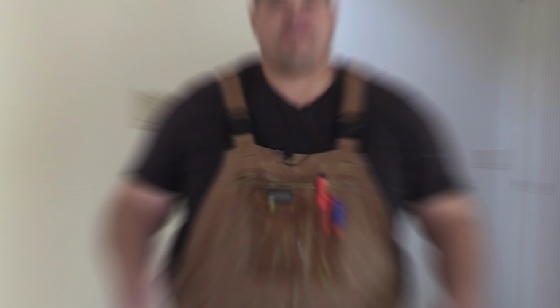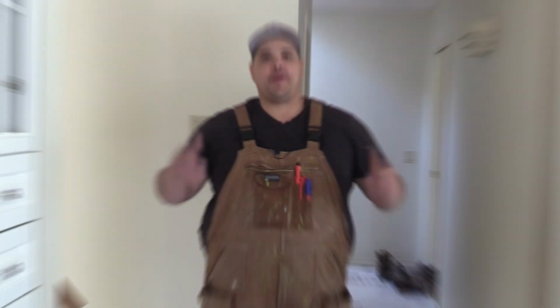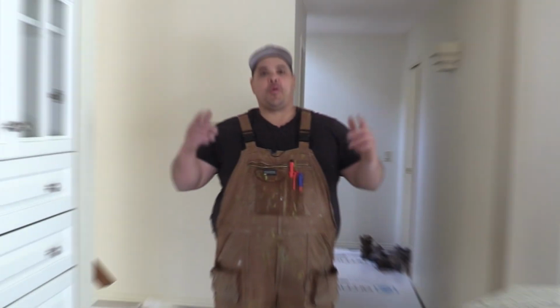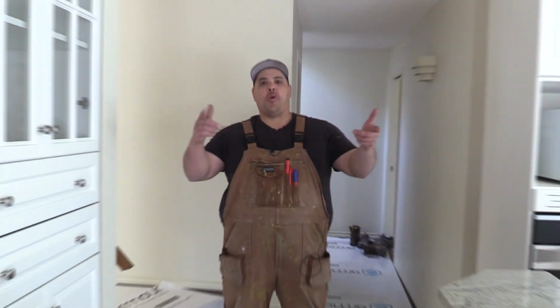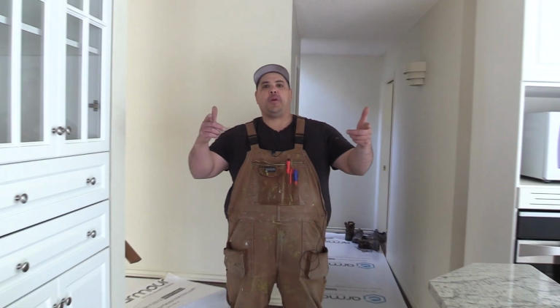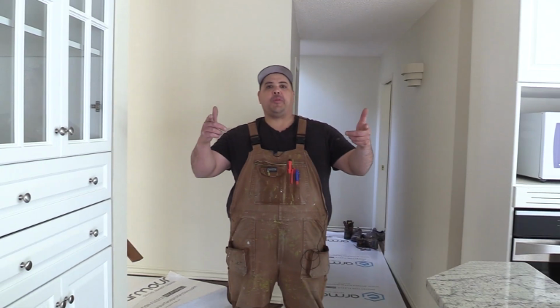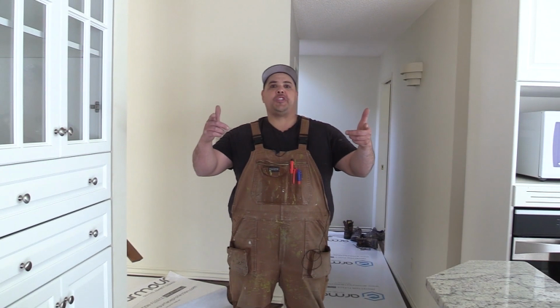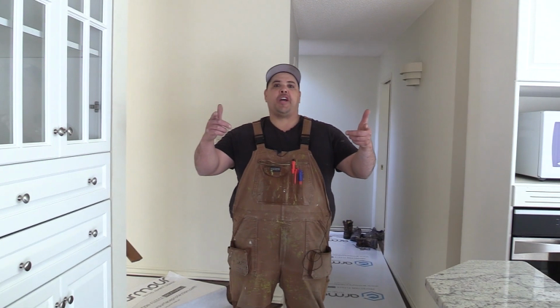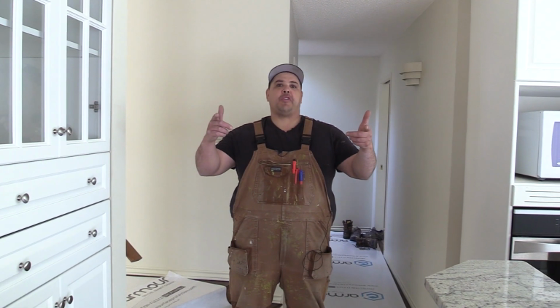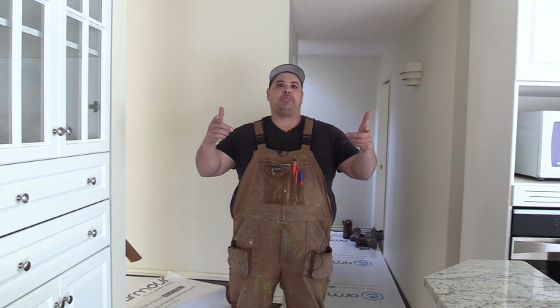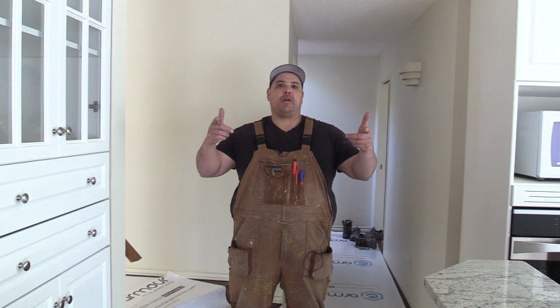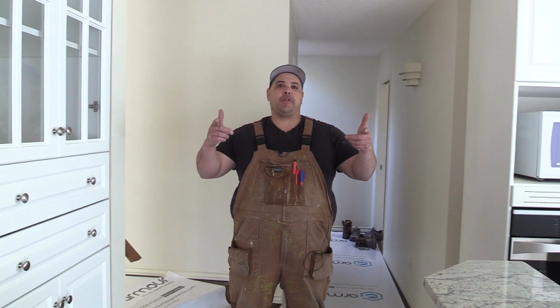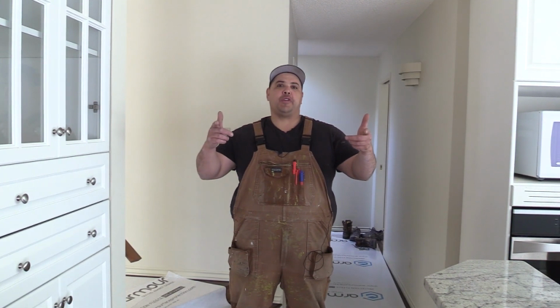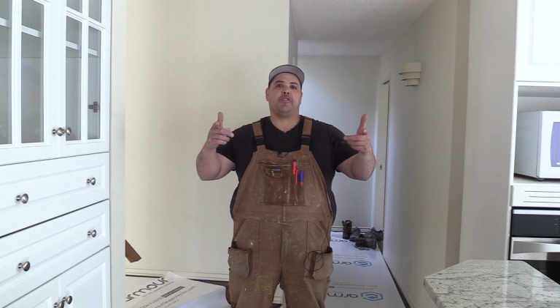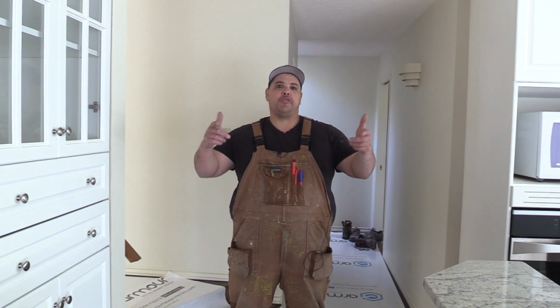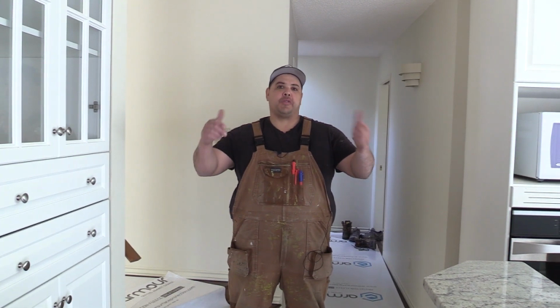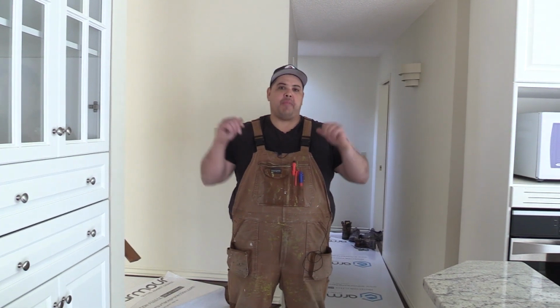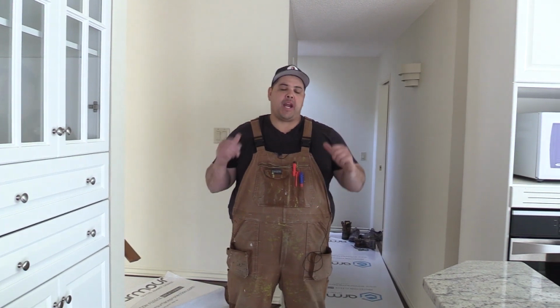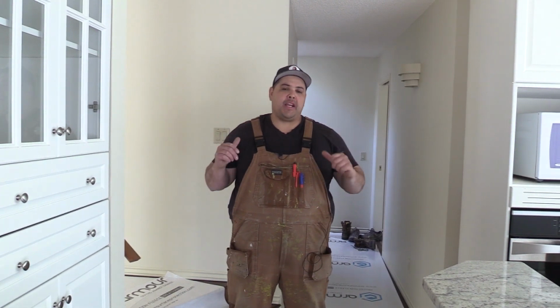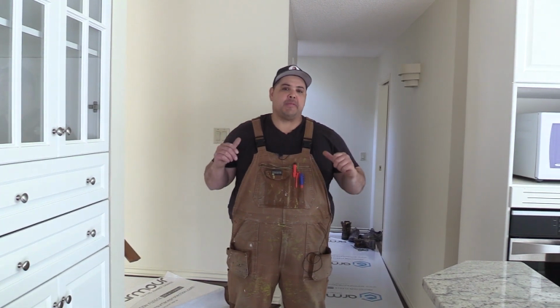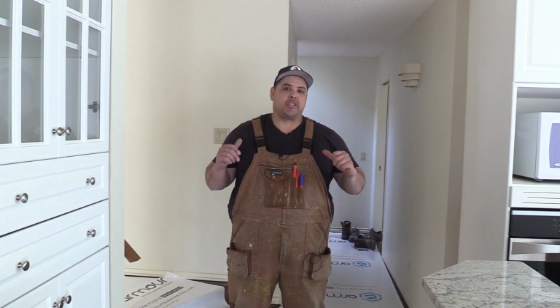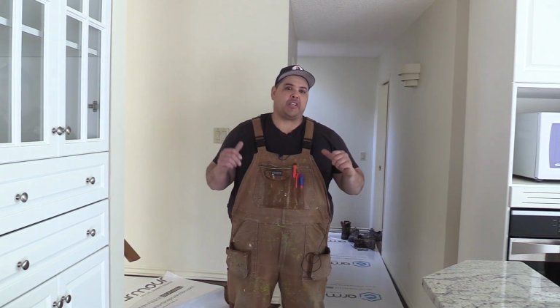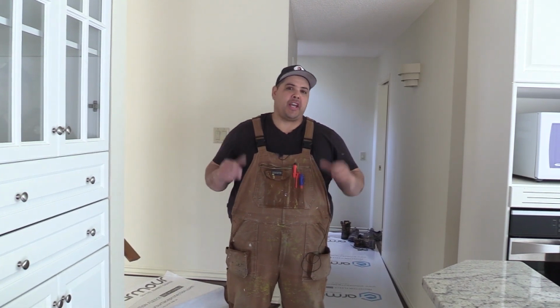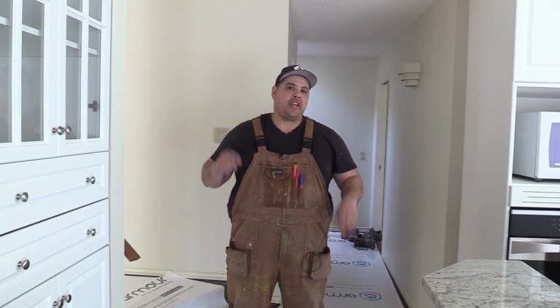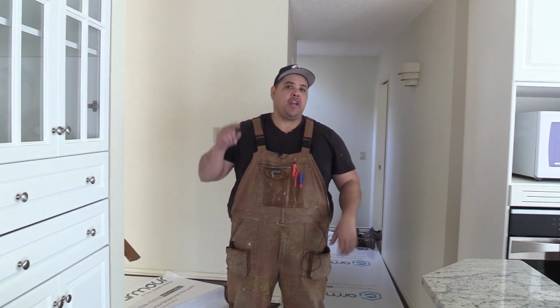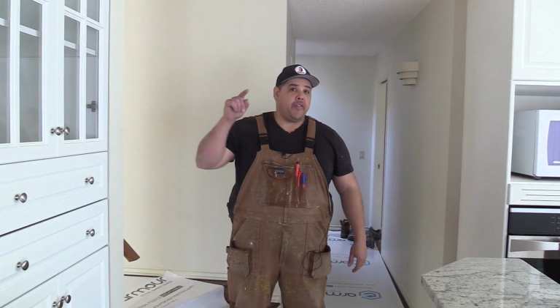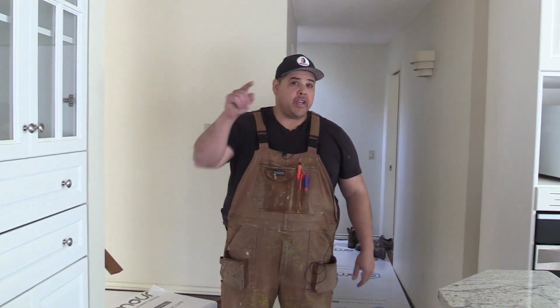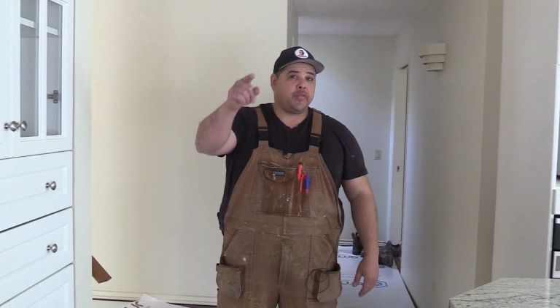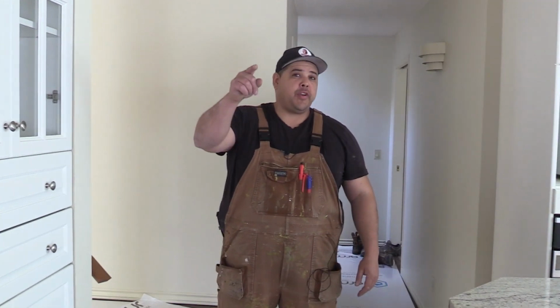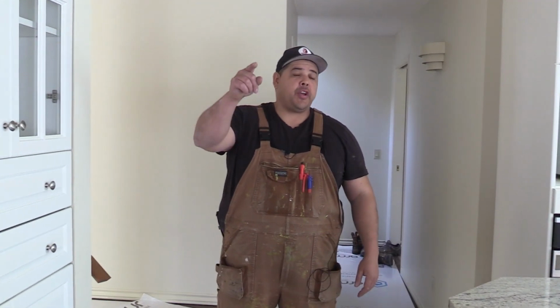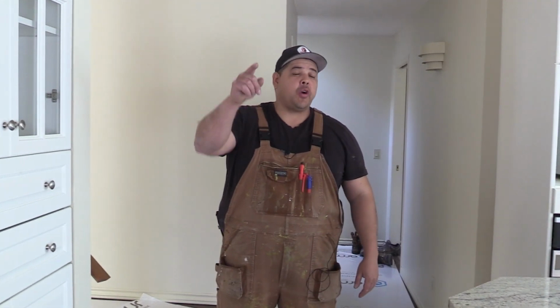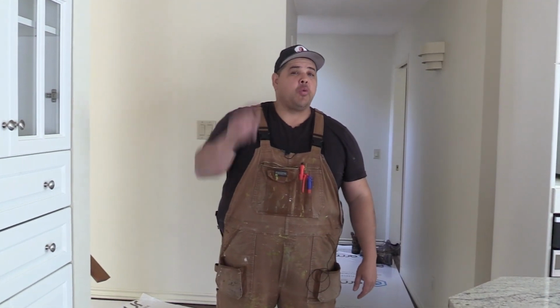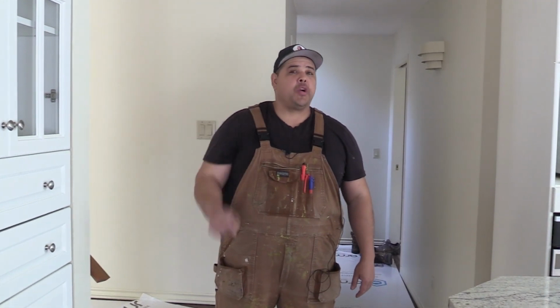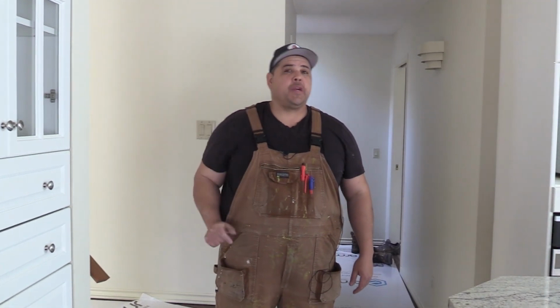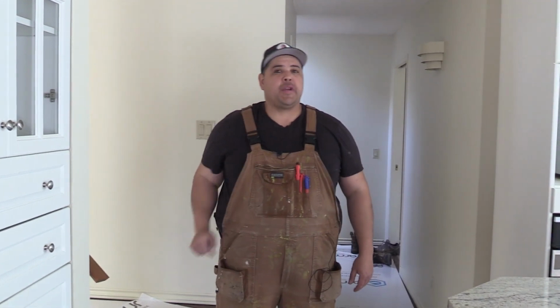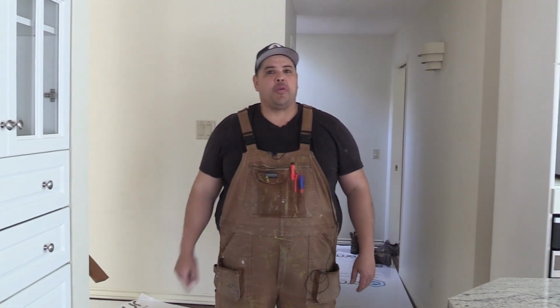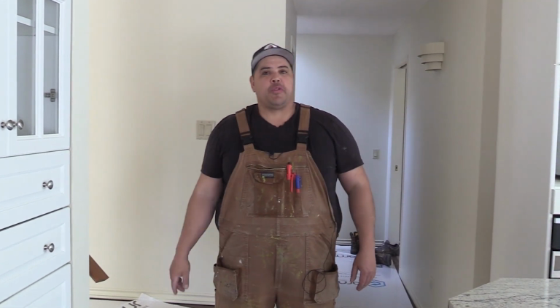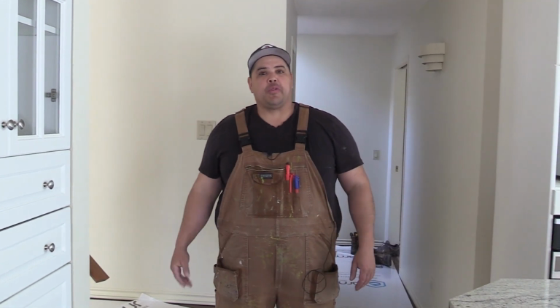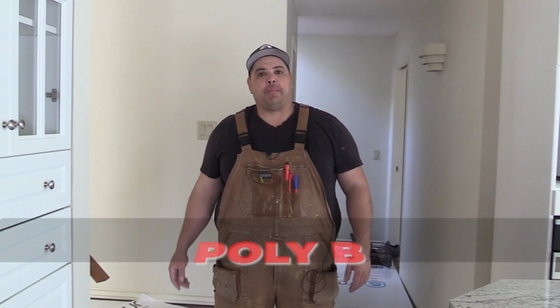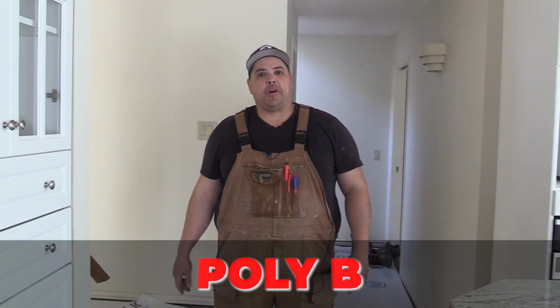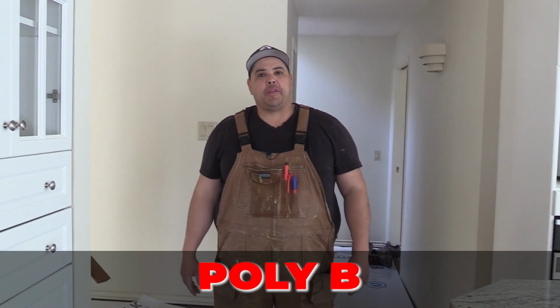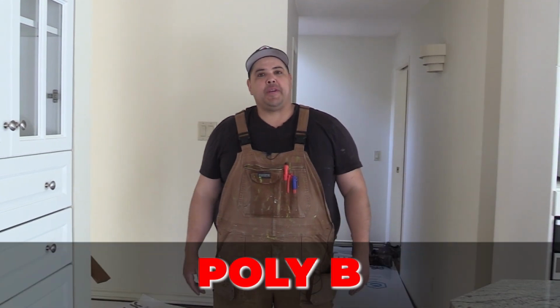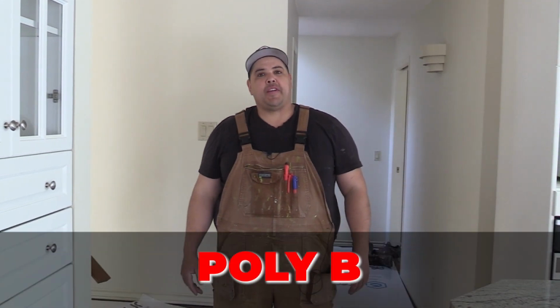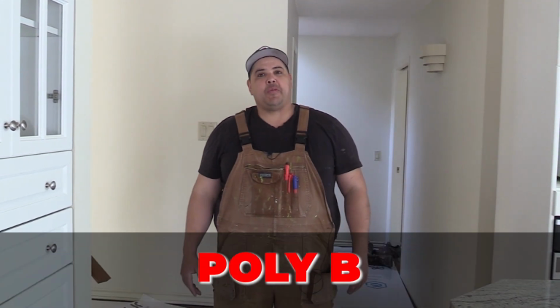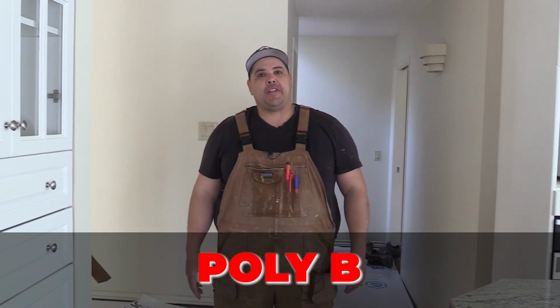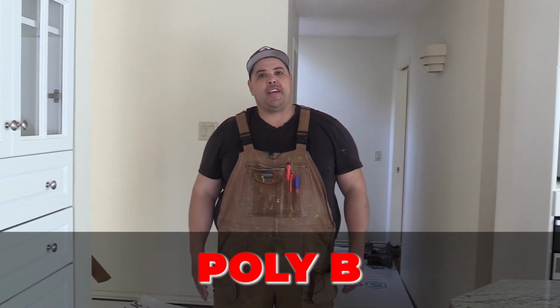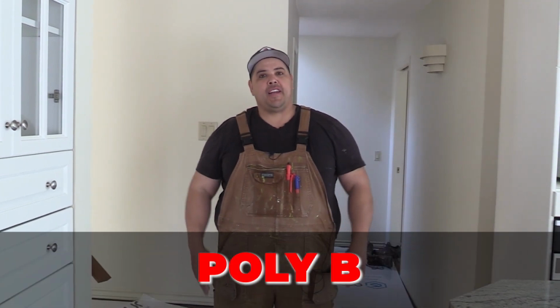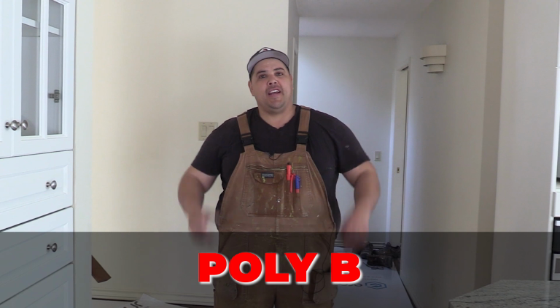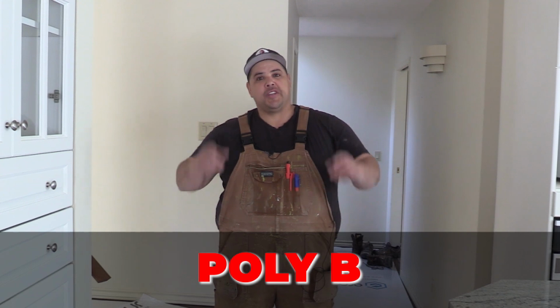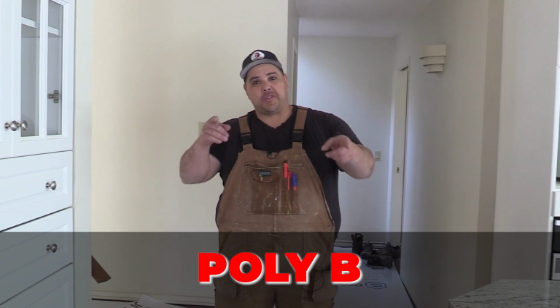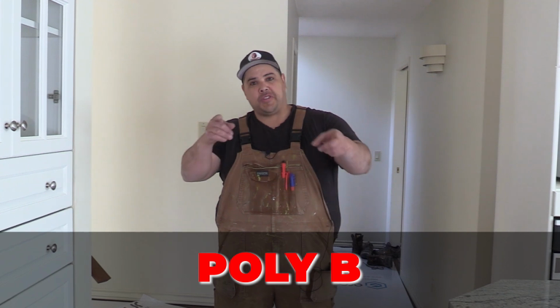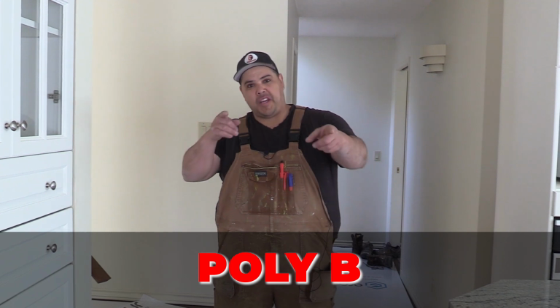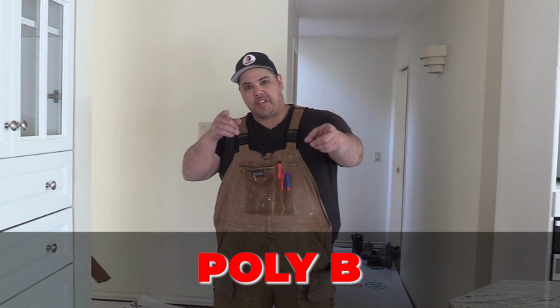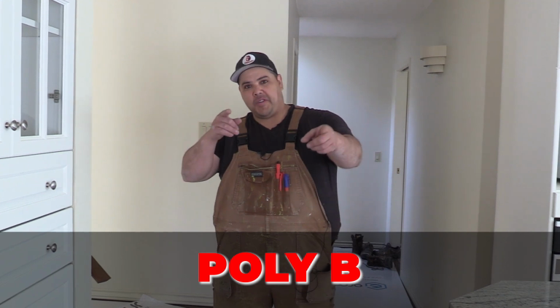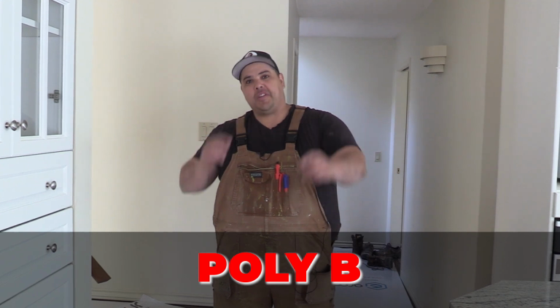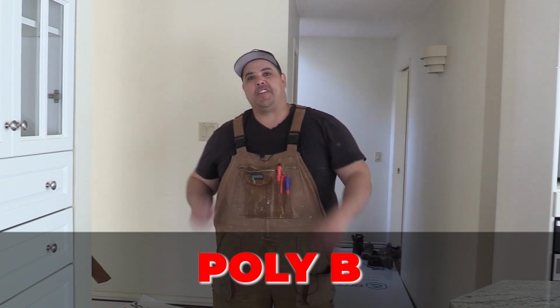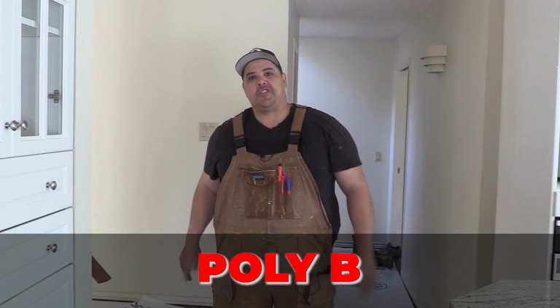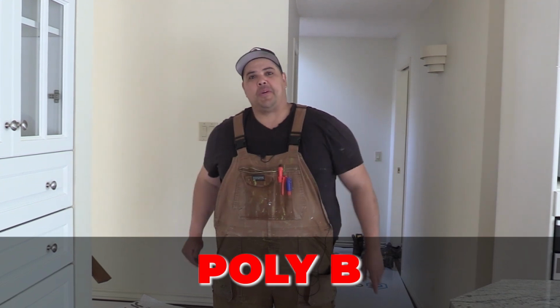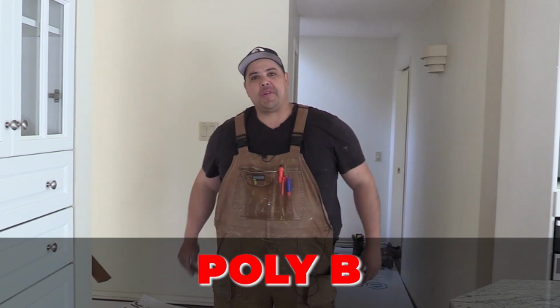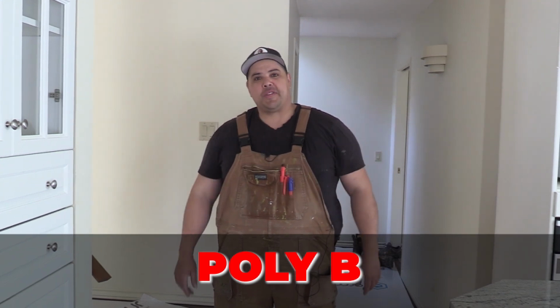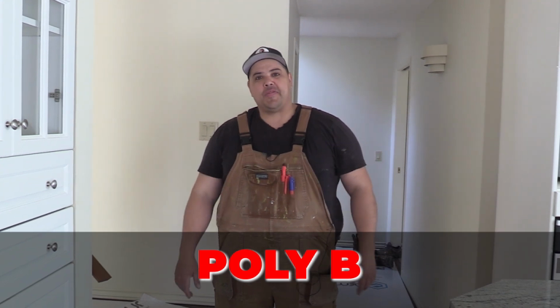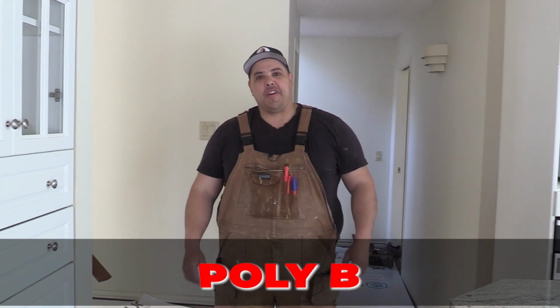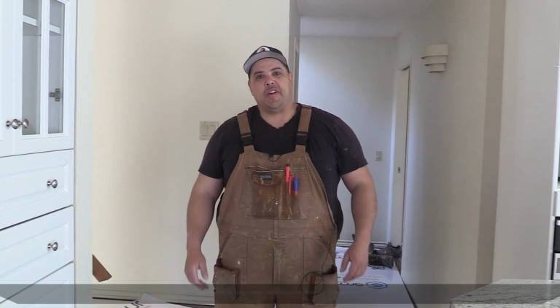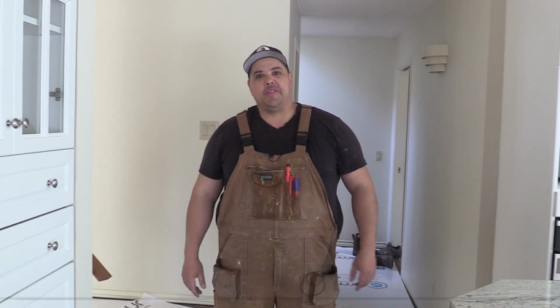Hey everybody, welcome to the channel The Plumbing Gurus. My name is Clayton. In this video, we're going to be going through a poly B replacement that we did. Let's jump into this video.